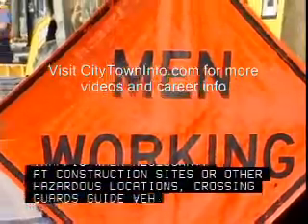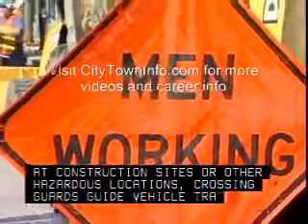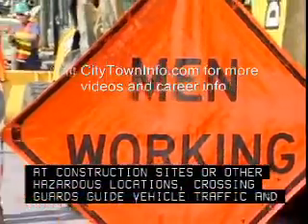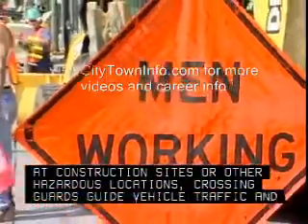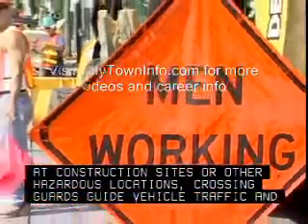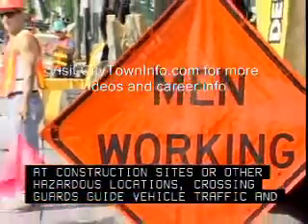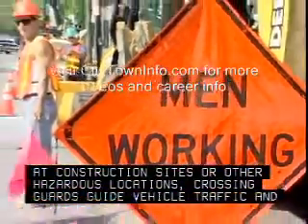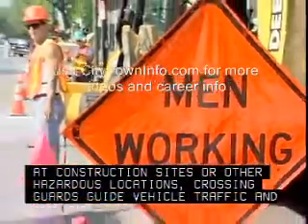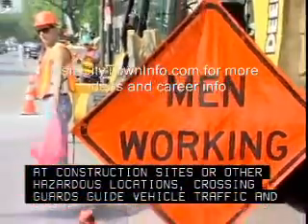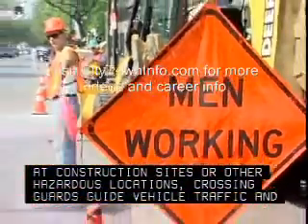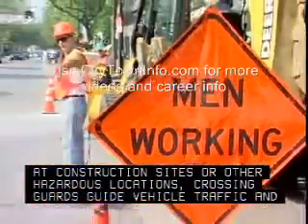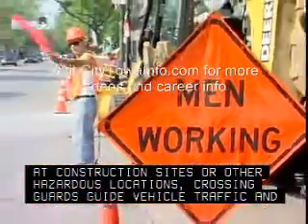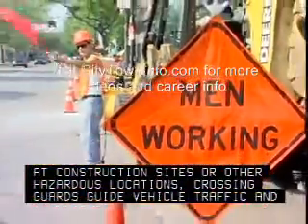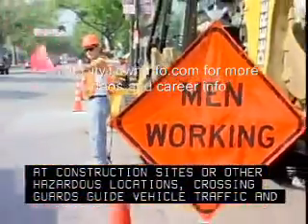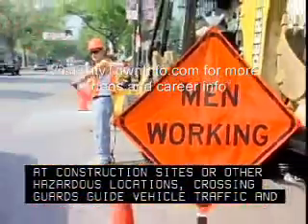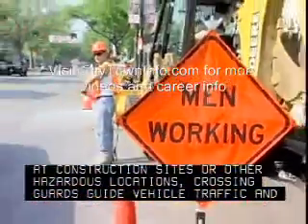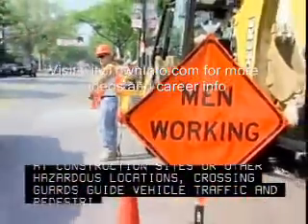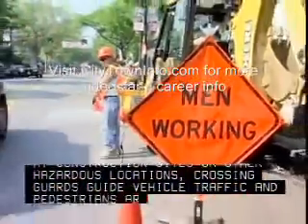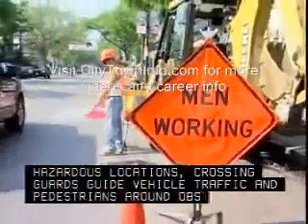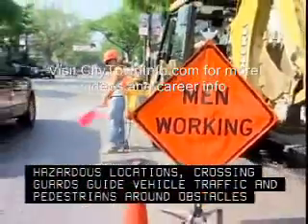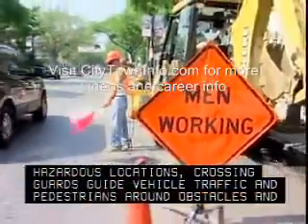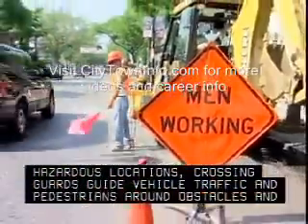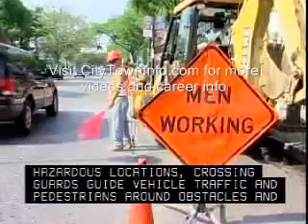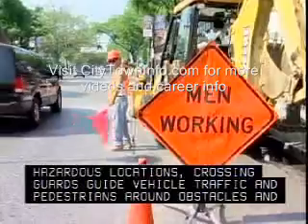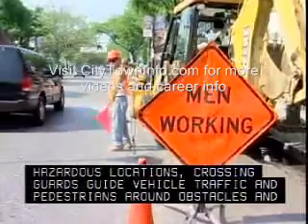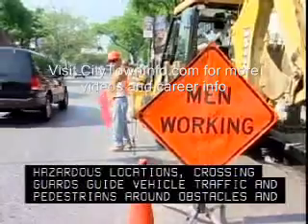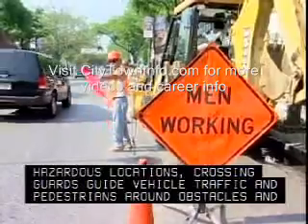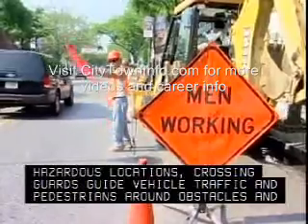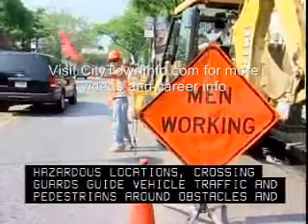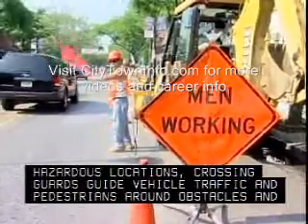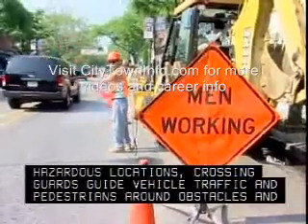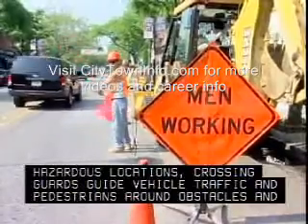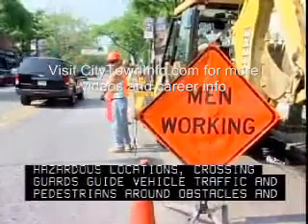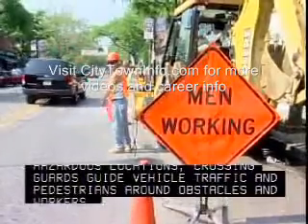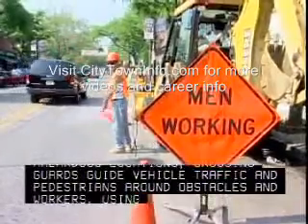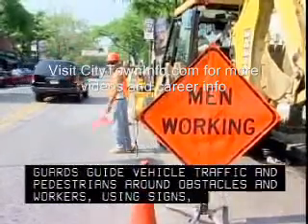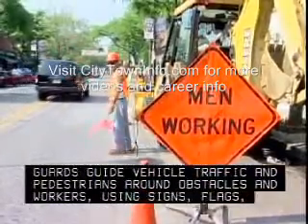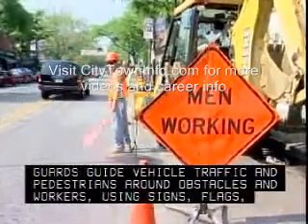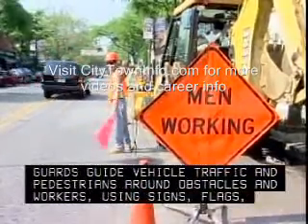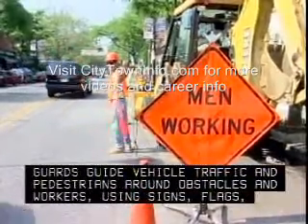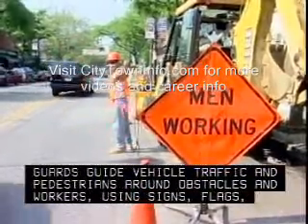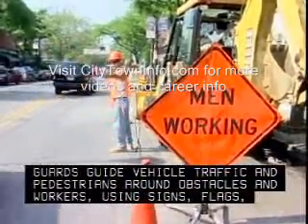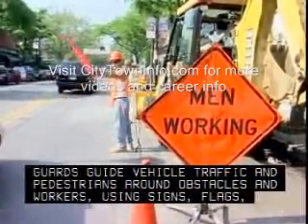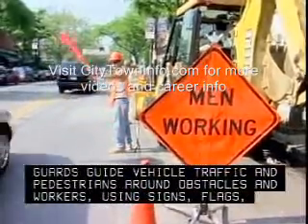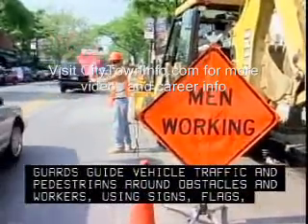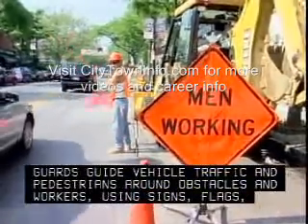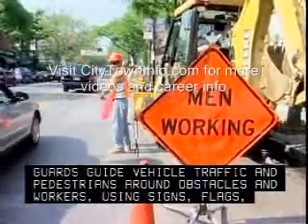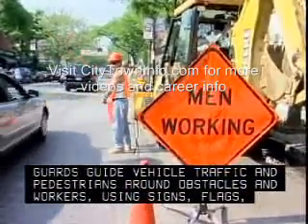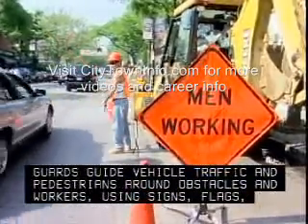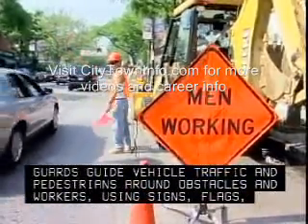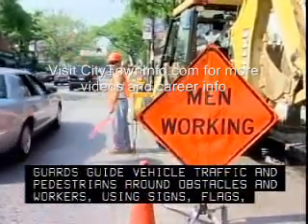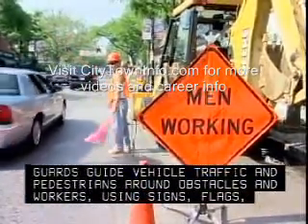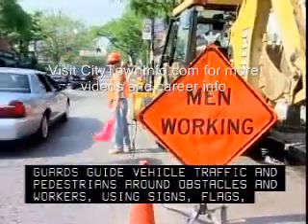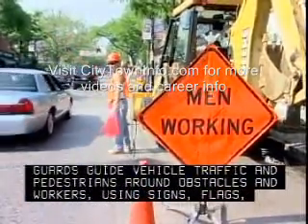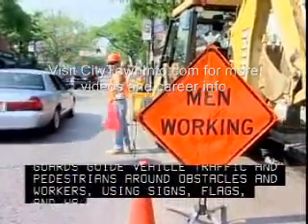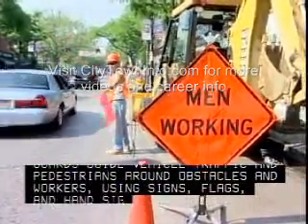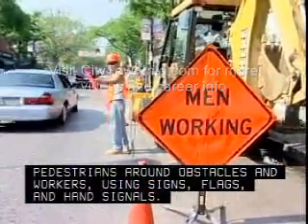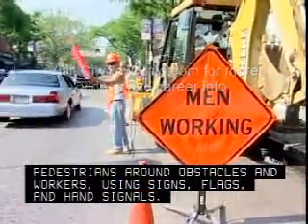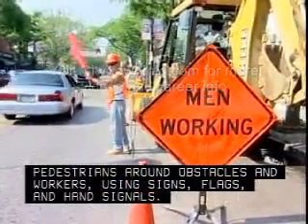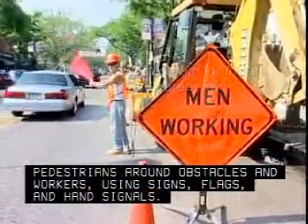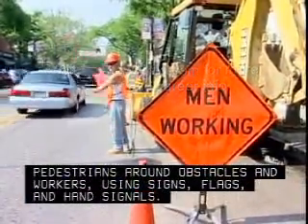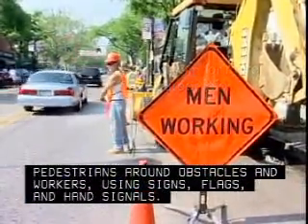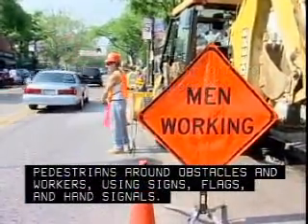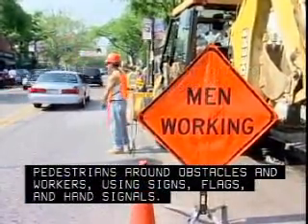crossing guards guide vehicle traffic and pedestrians around obstacles and workers using signs, flags, and hand signals.